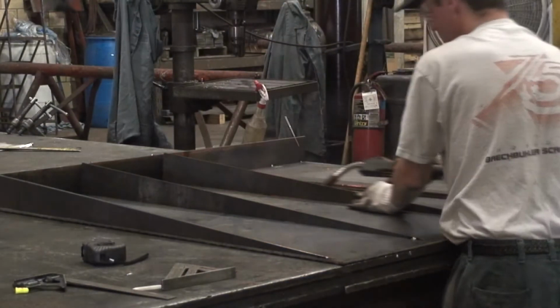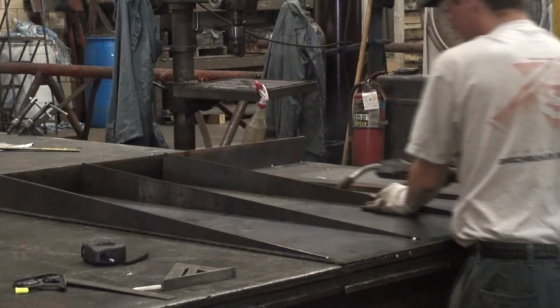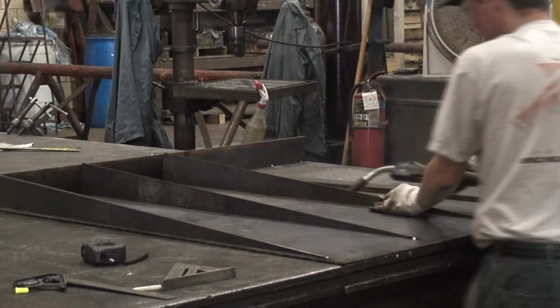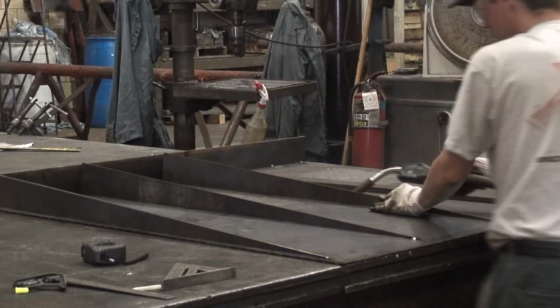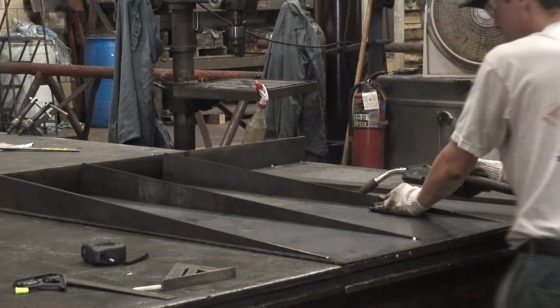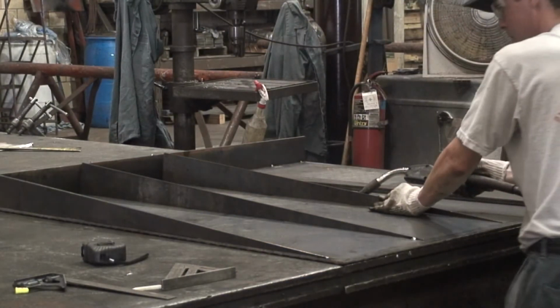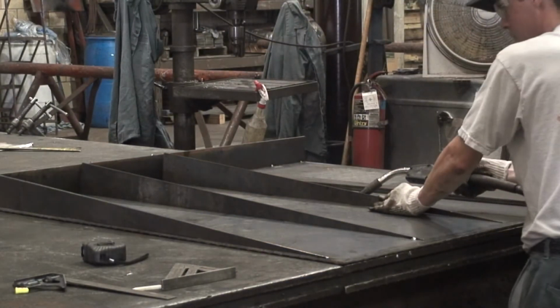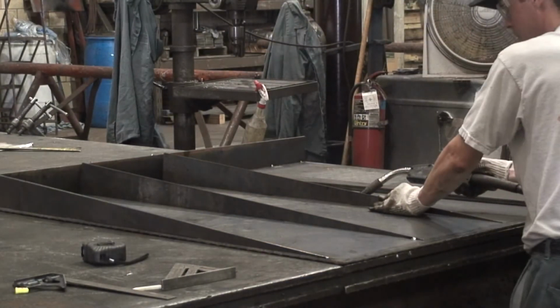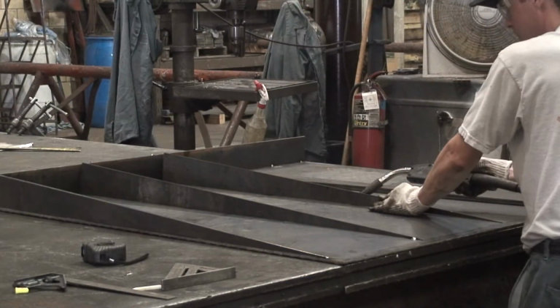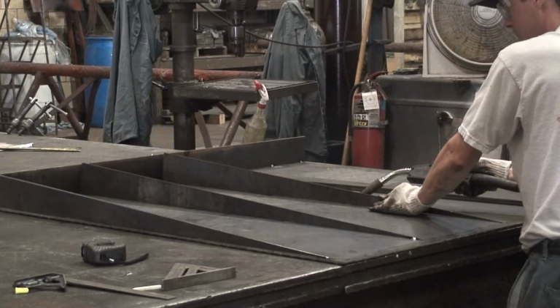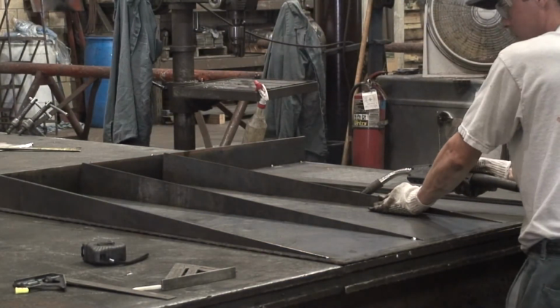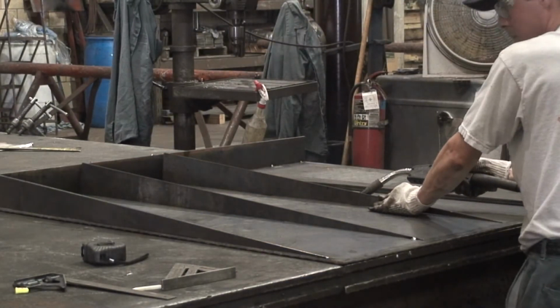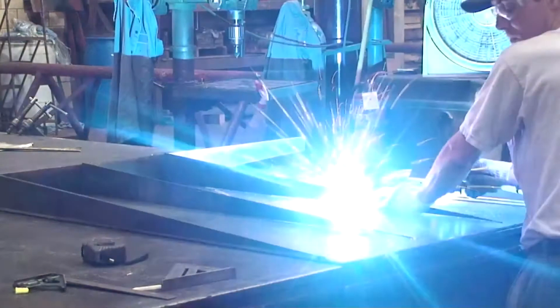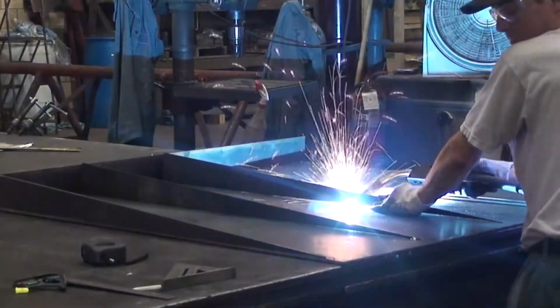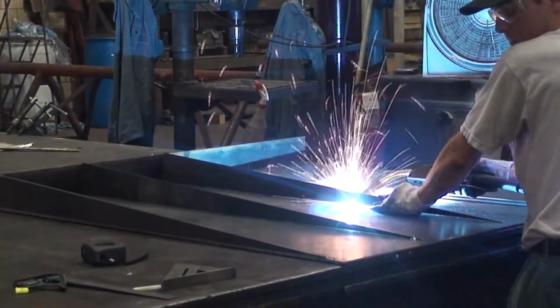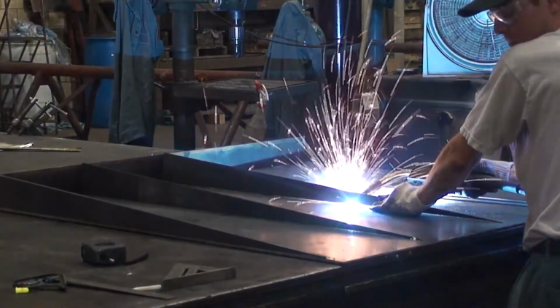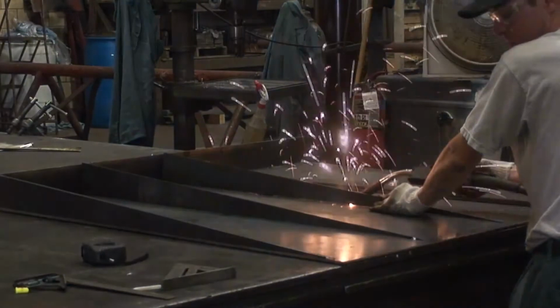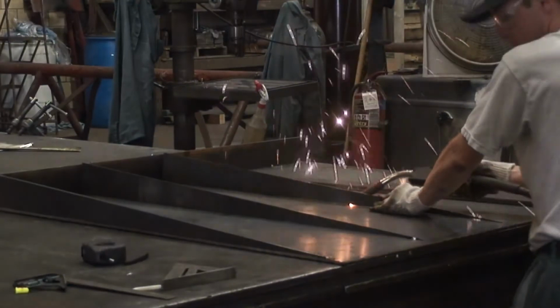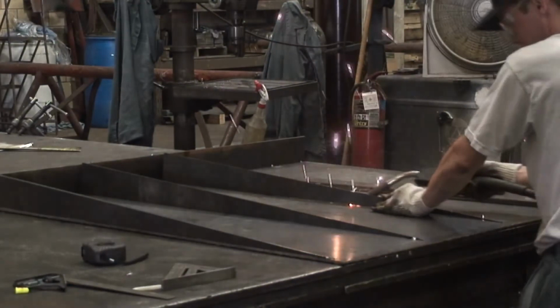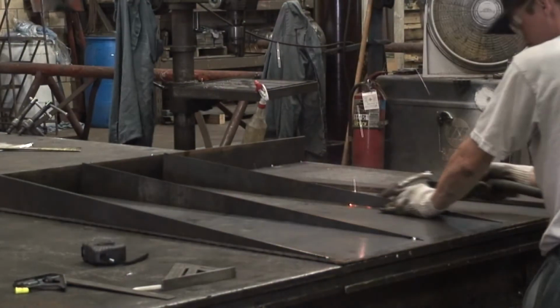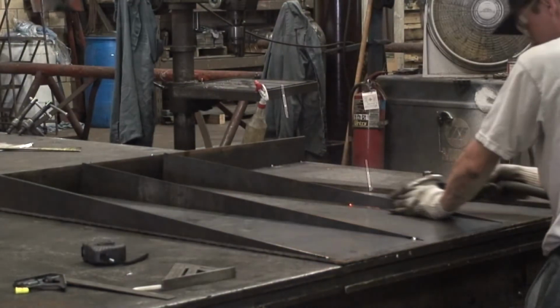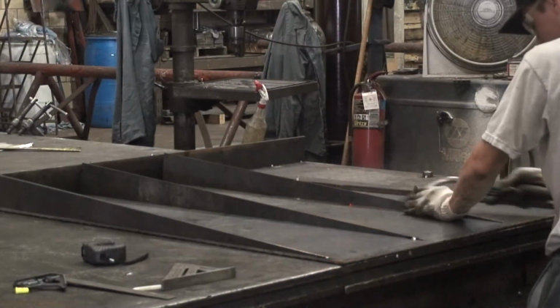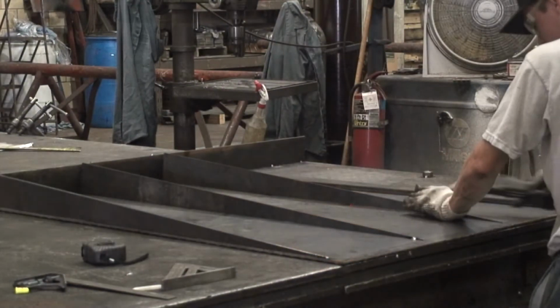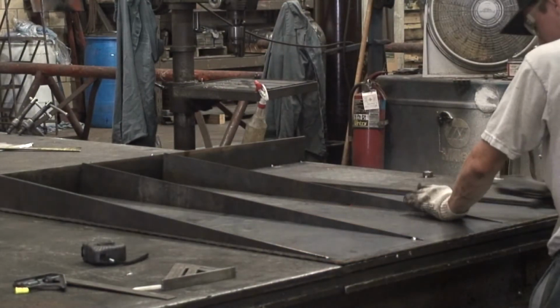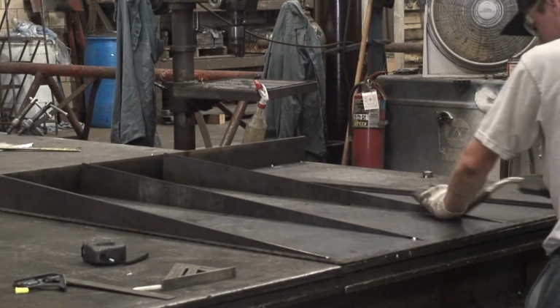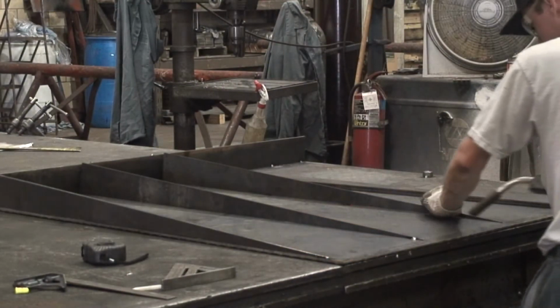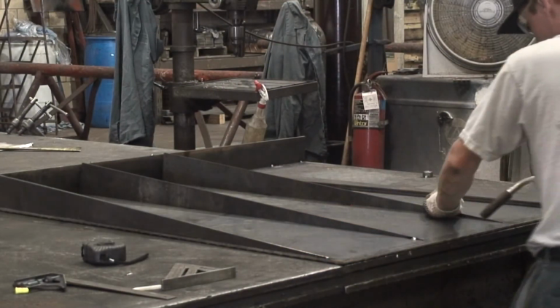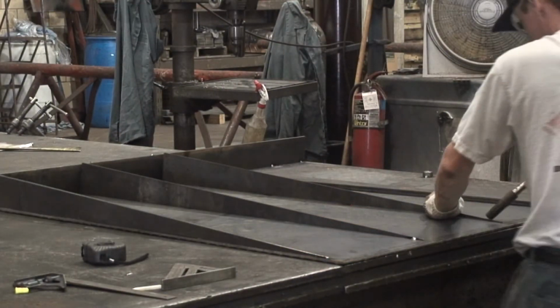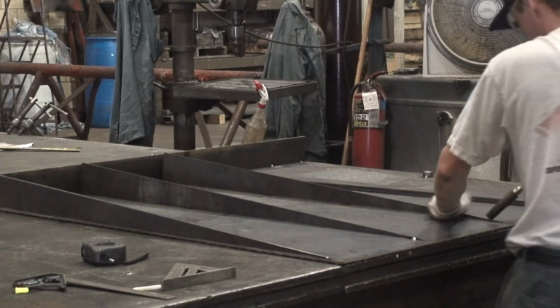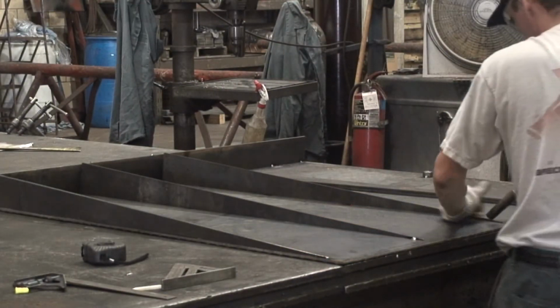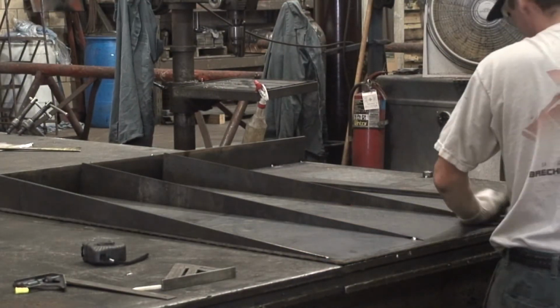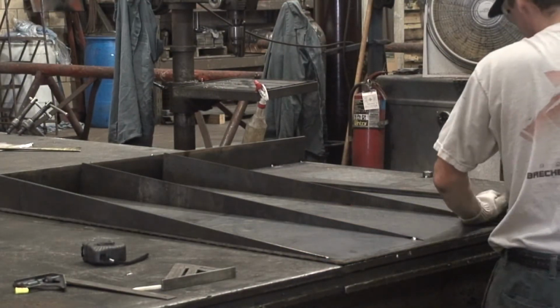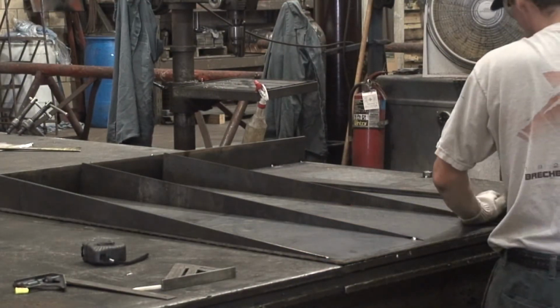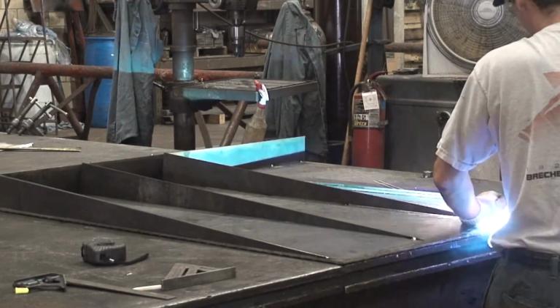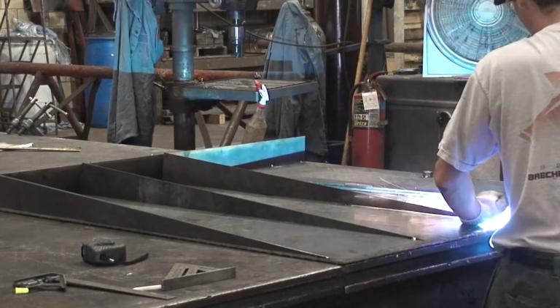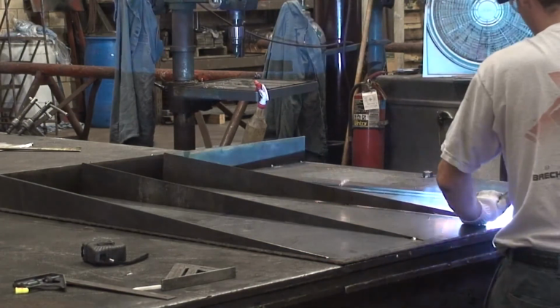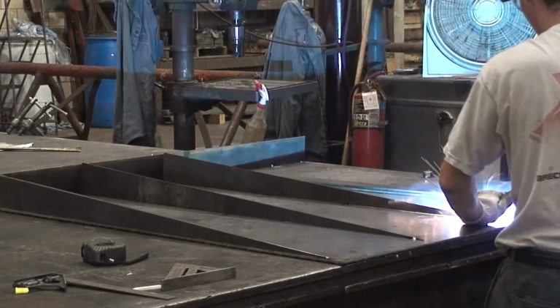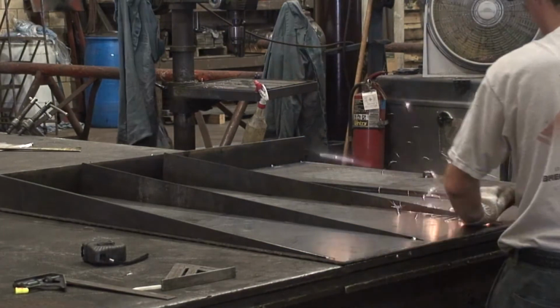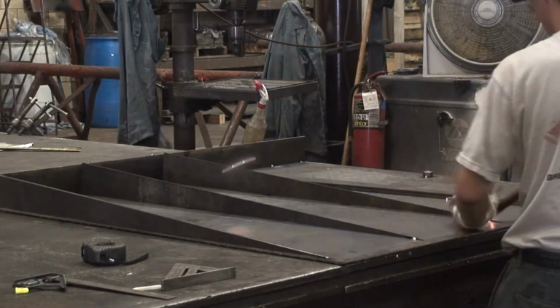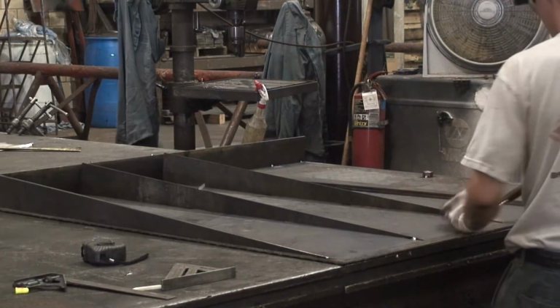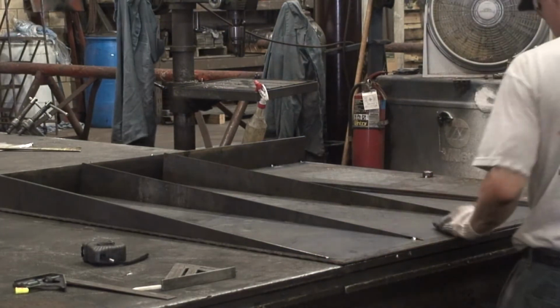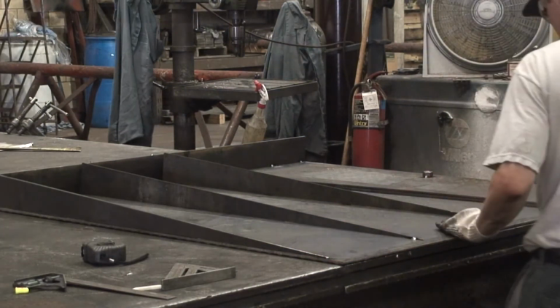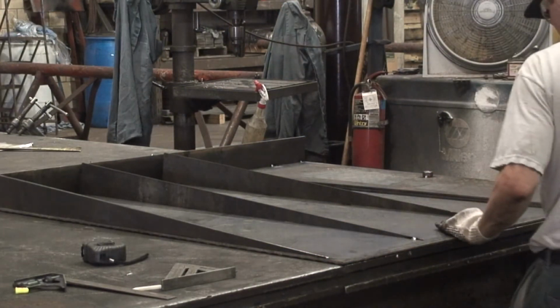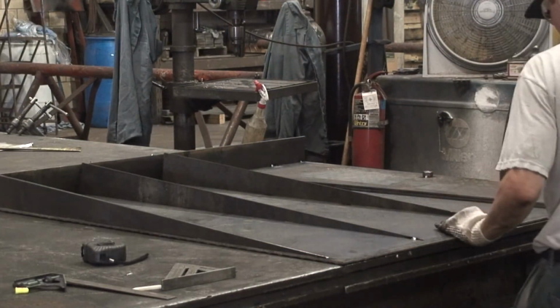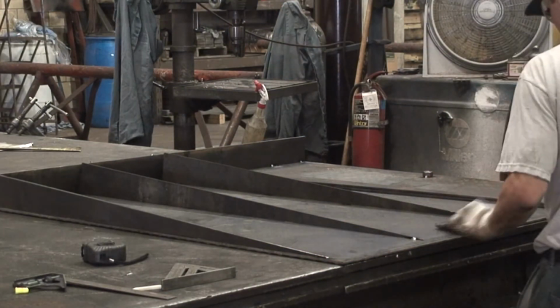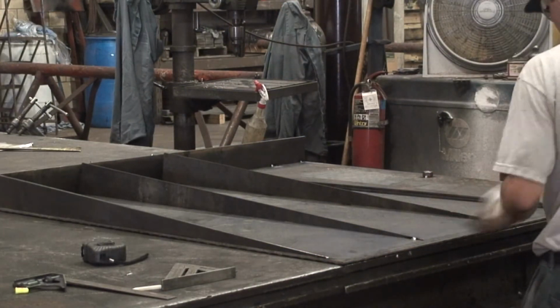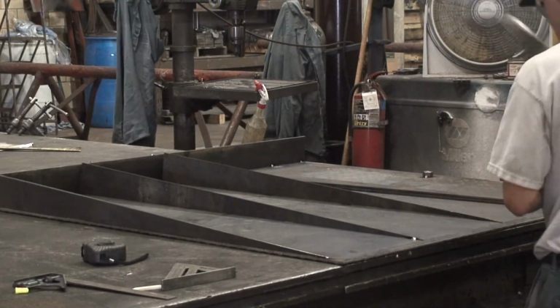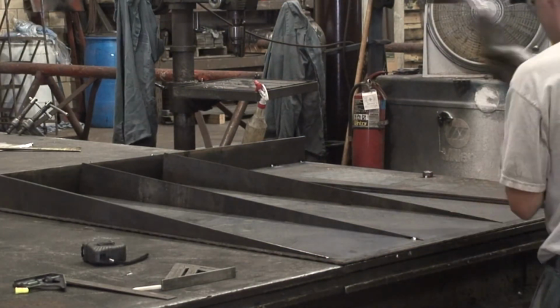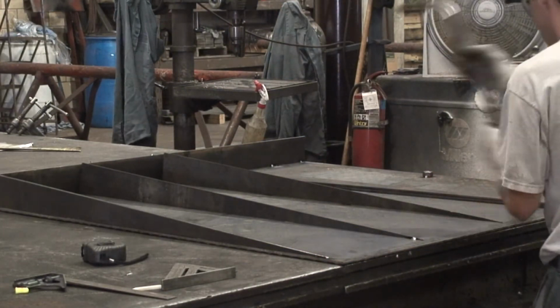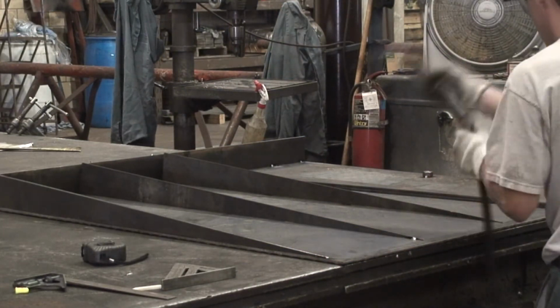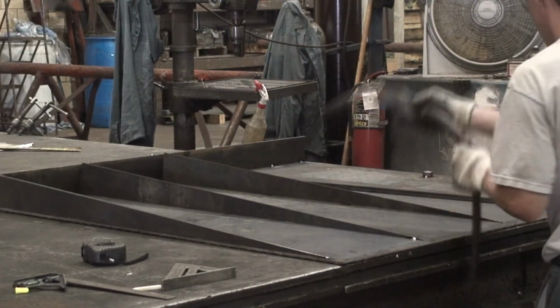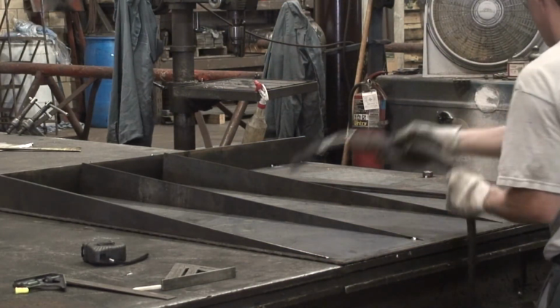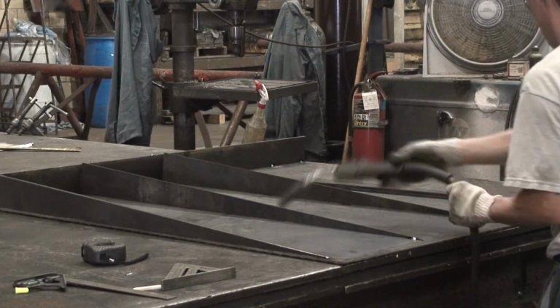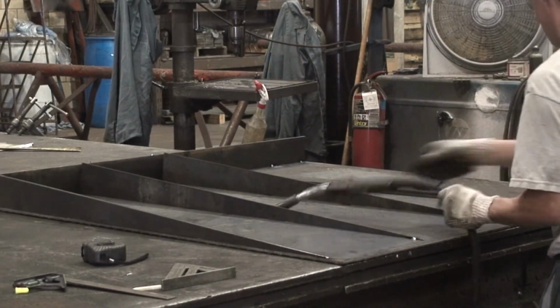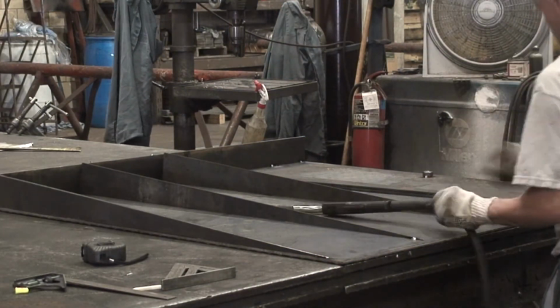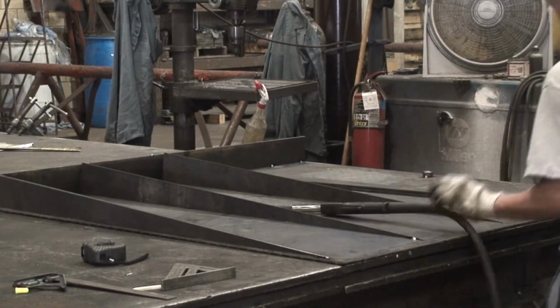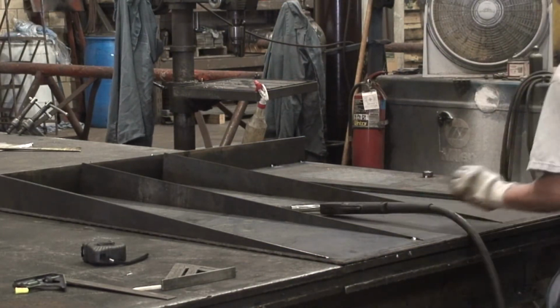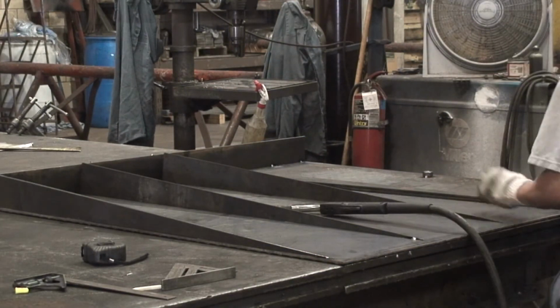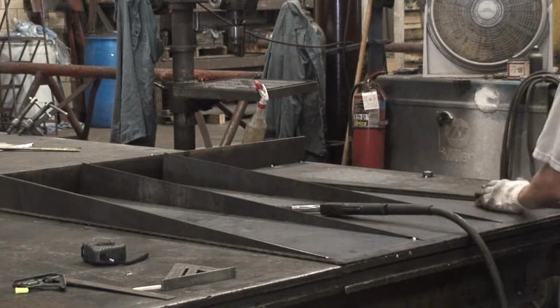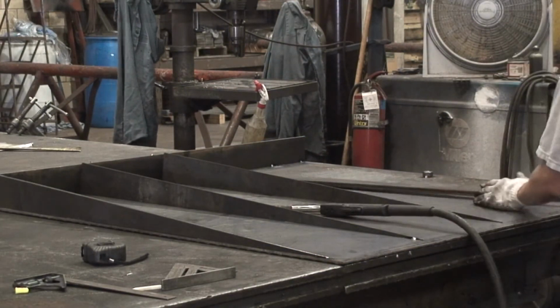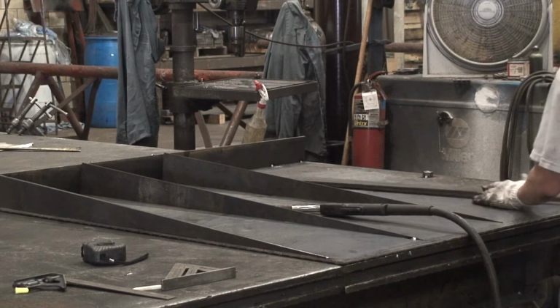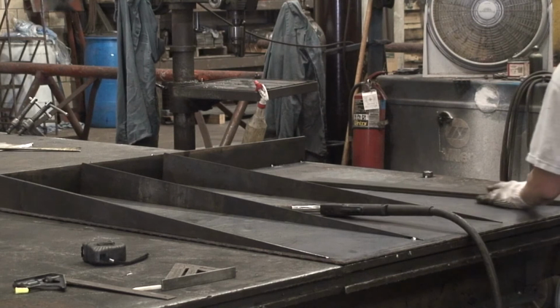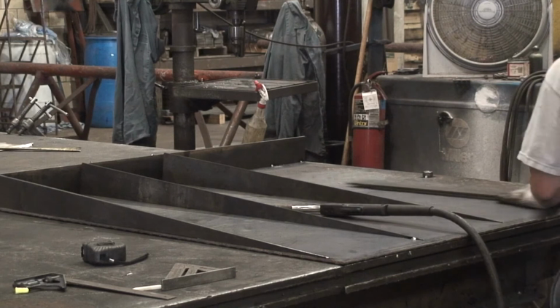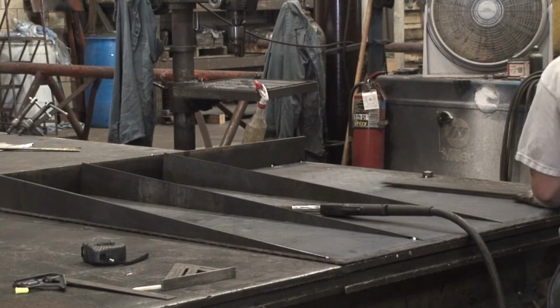Chris ensures that the BTEC scales' welded weight bridge designs meet the high-quality construction standards that have become a BTEC trademark.